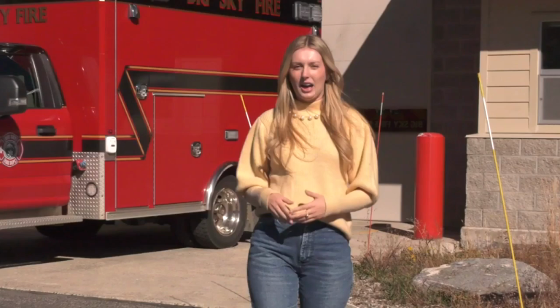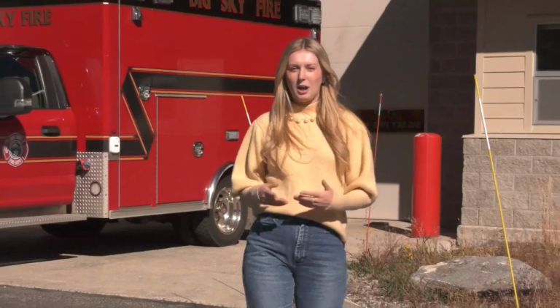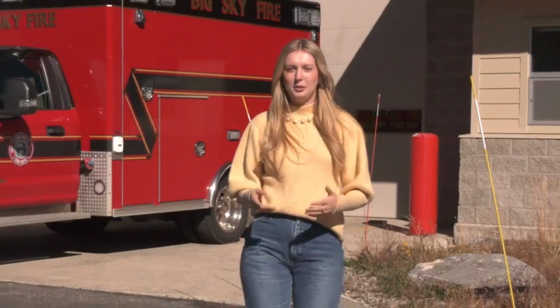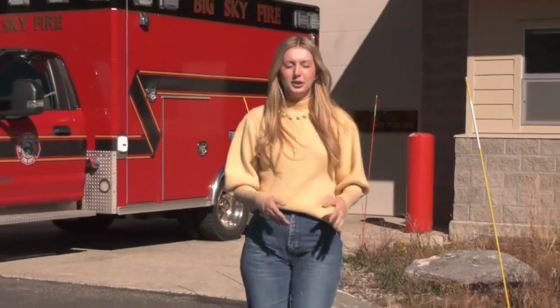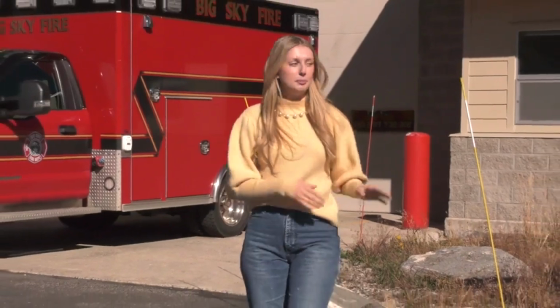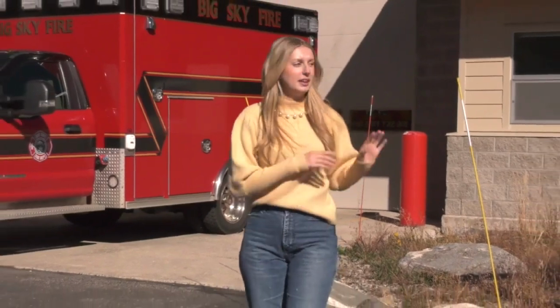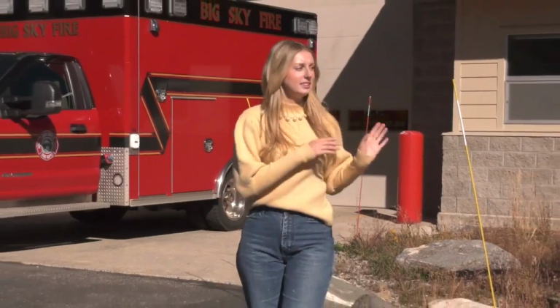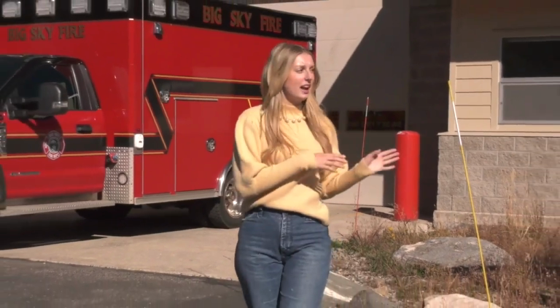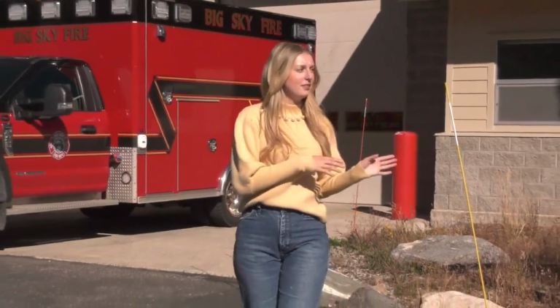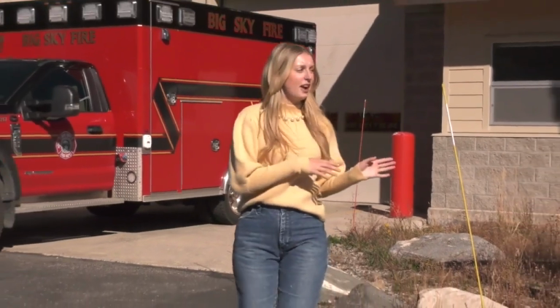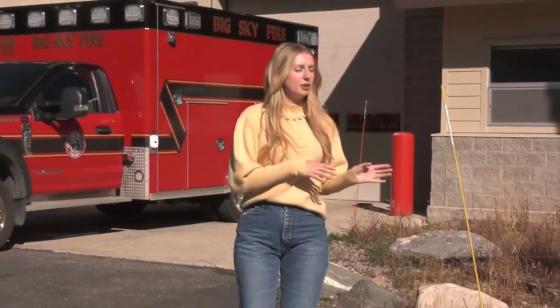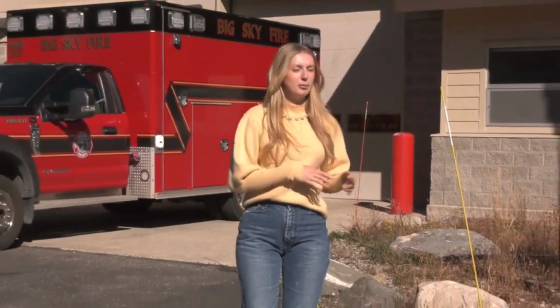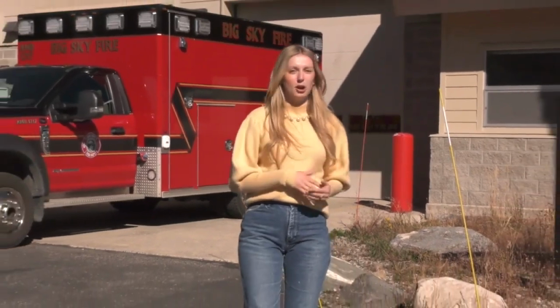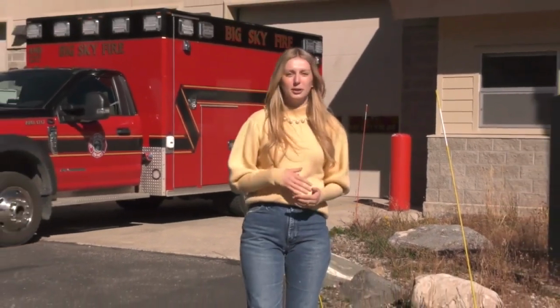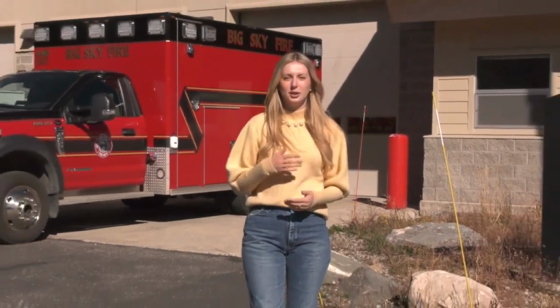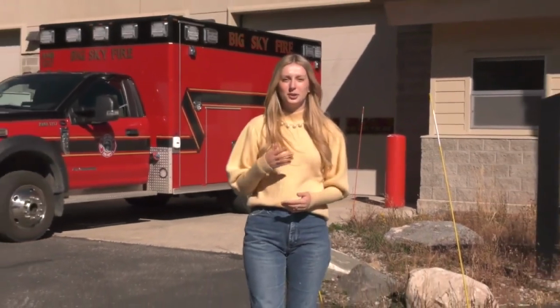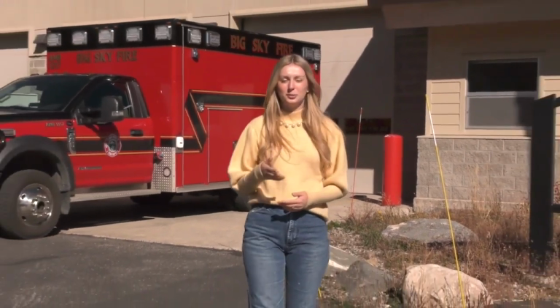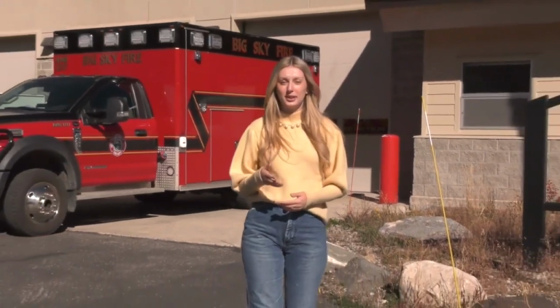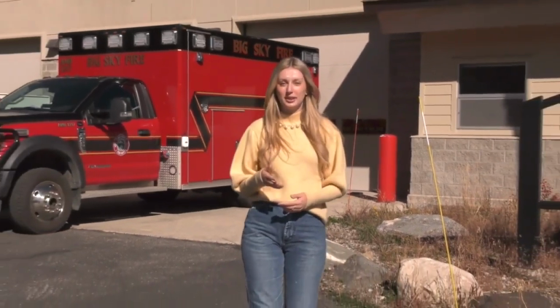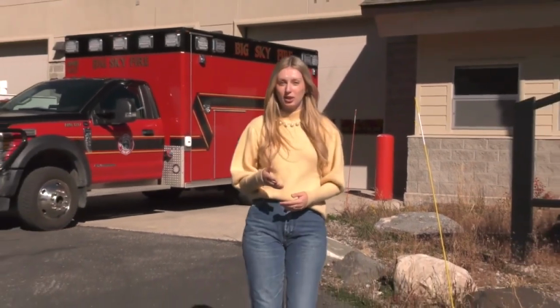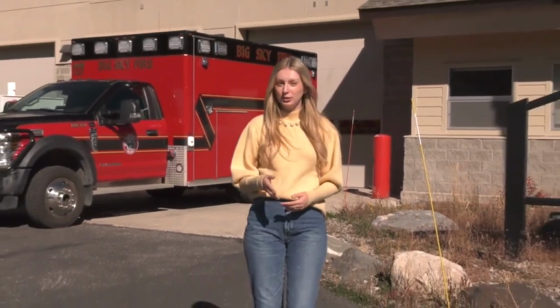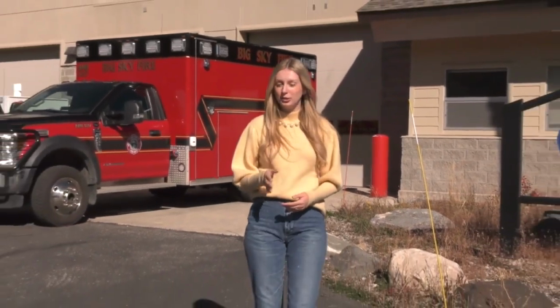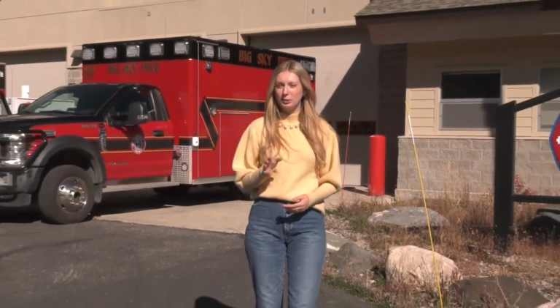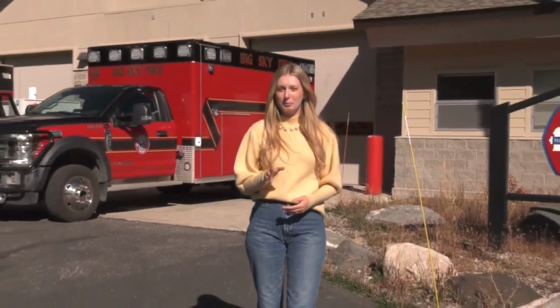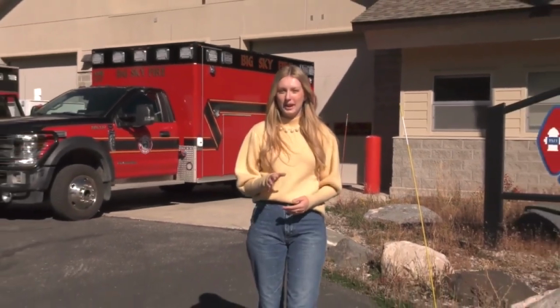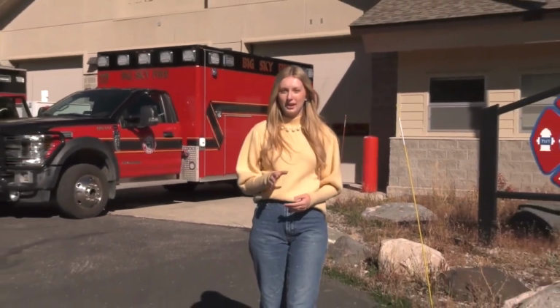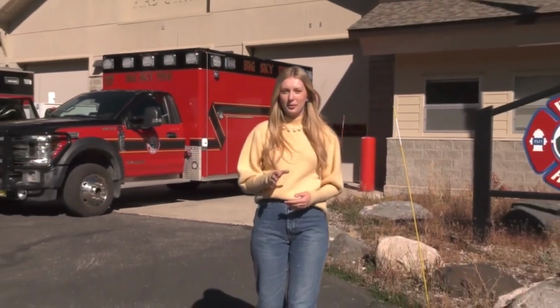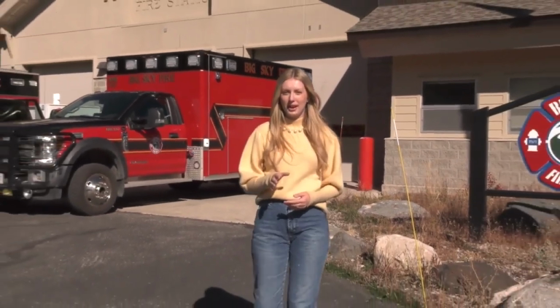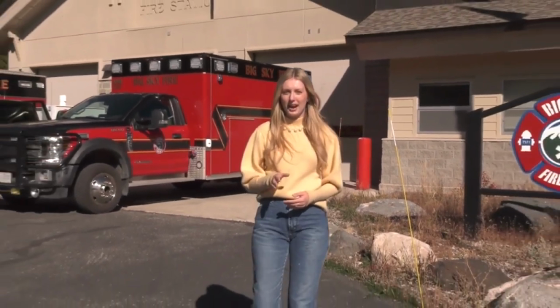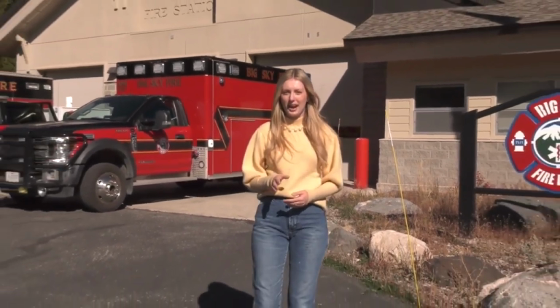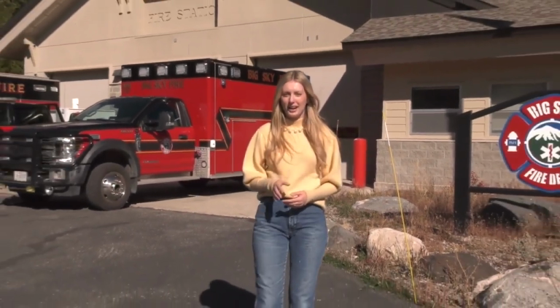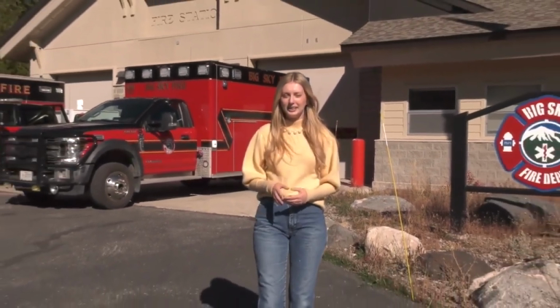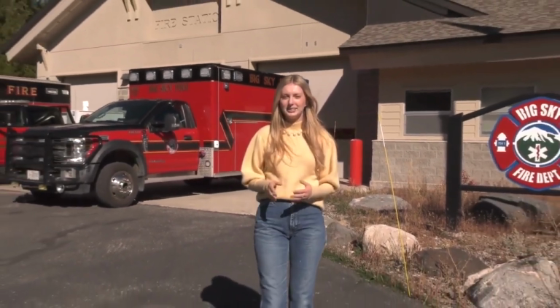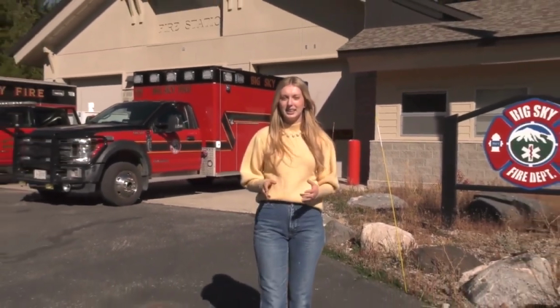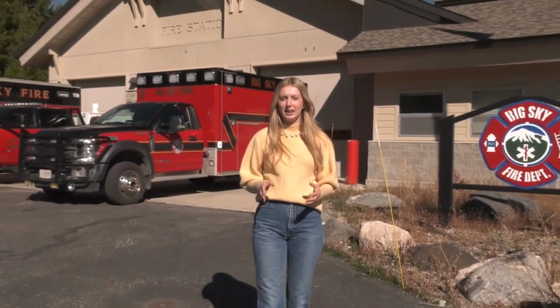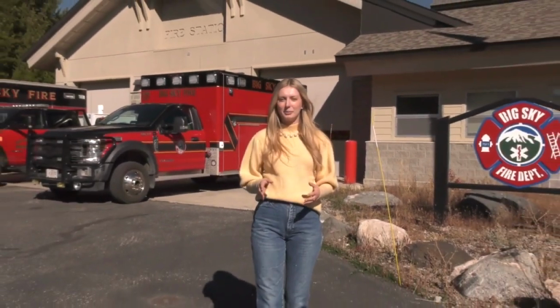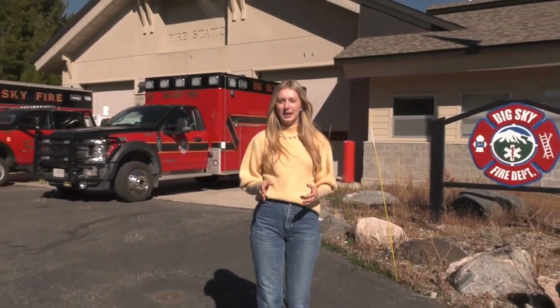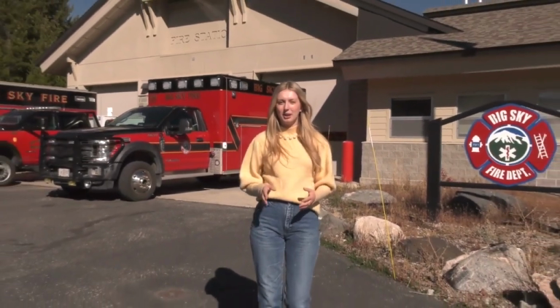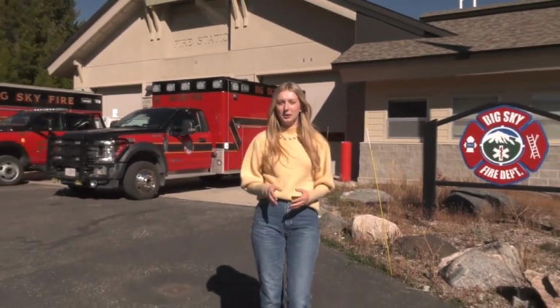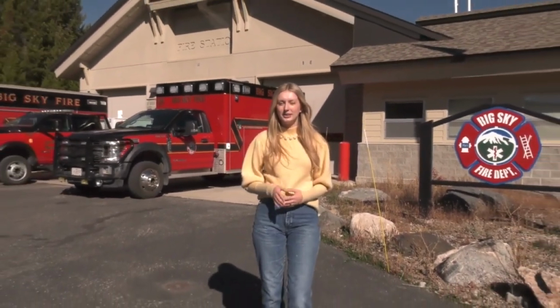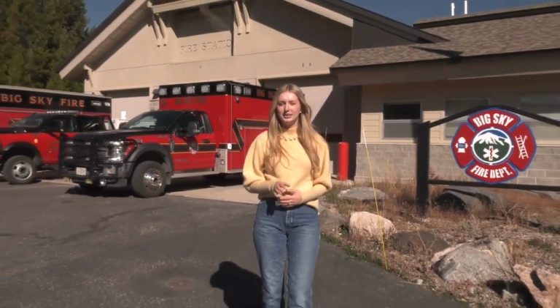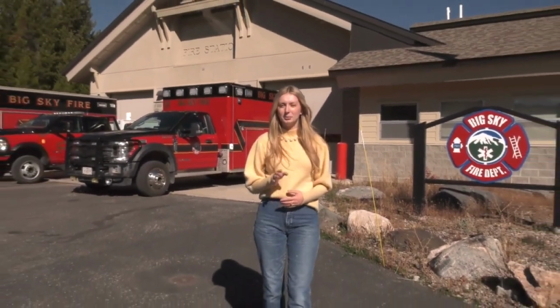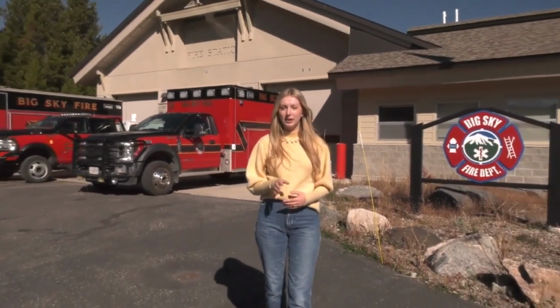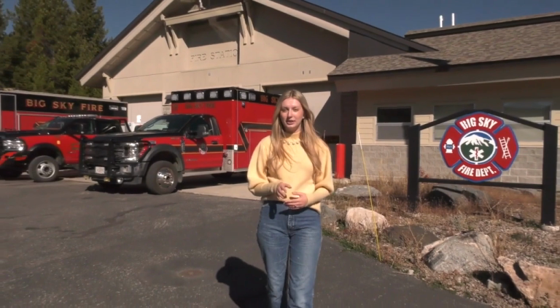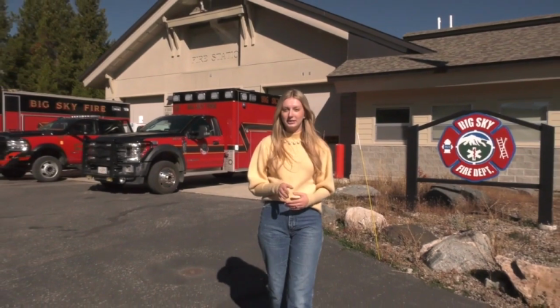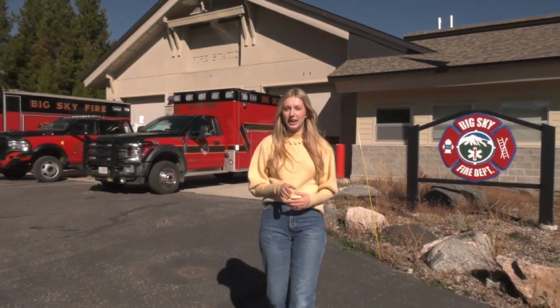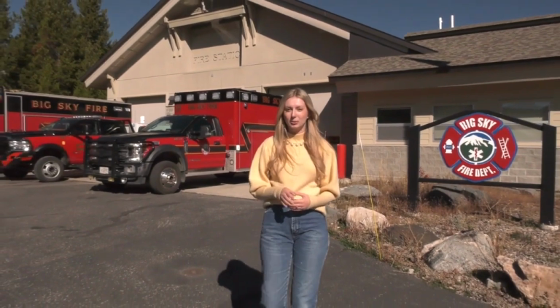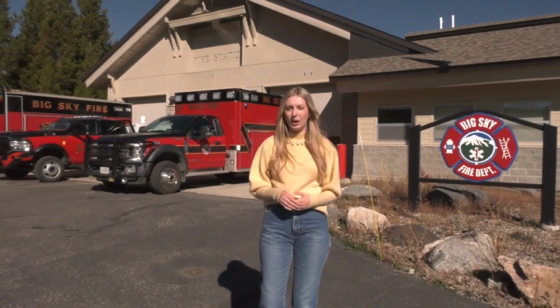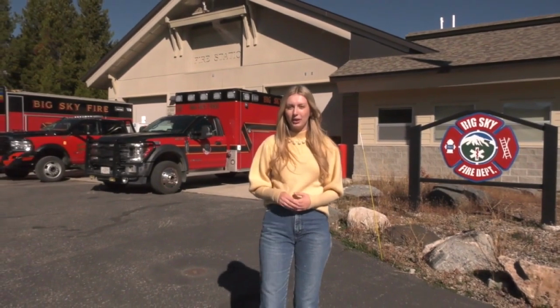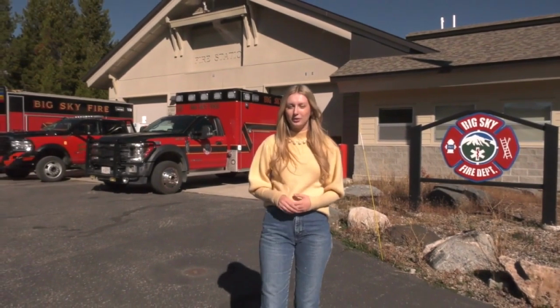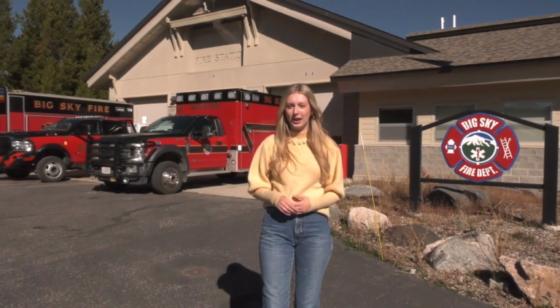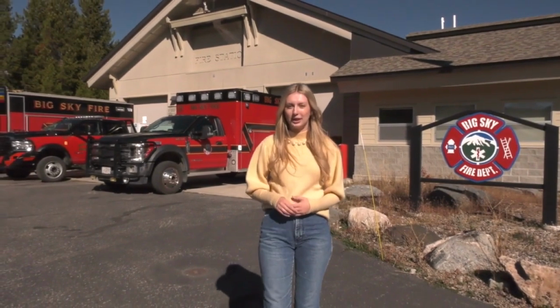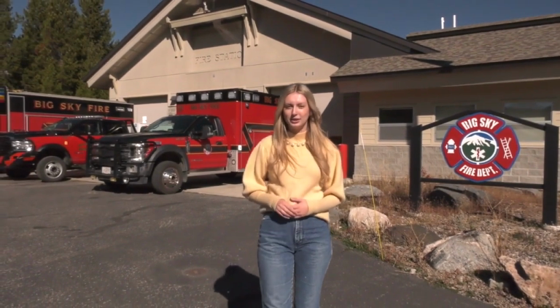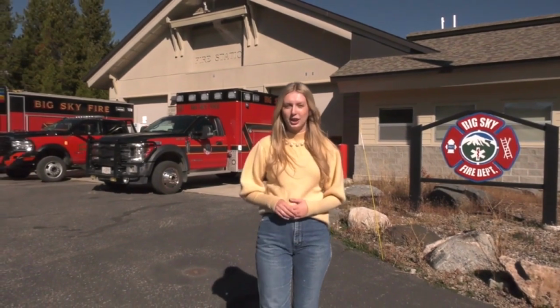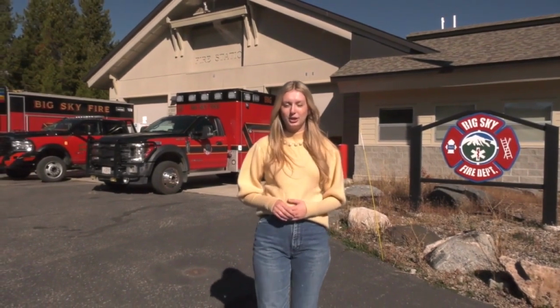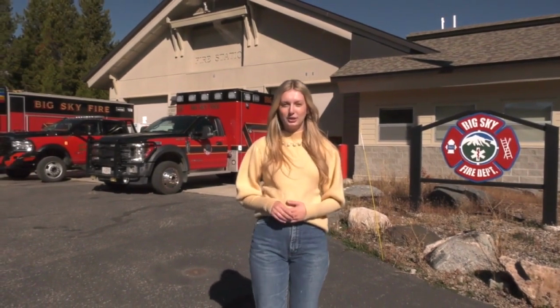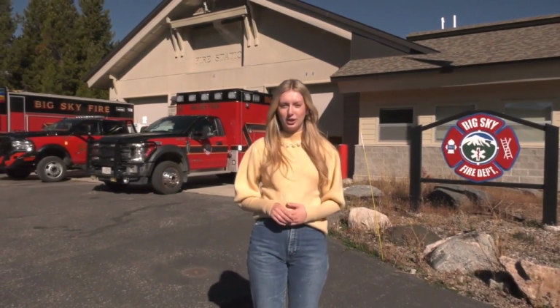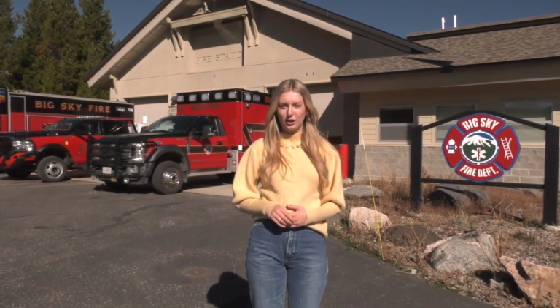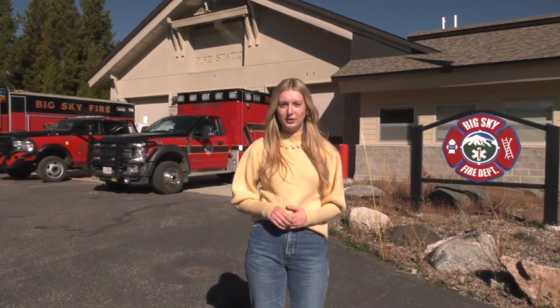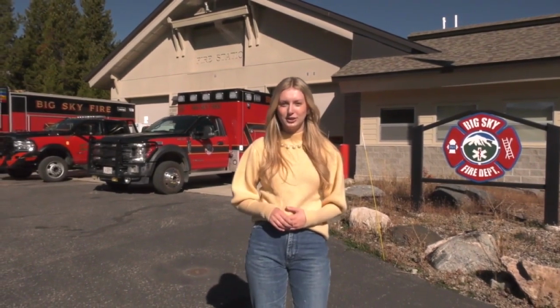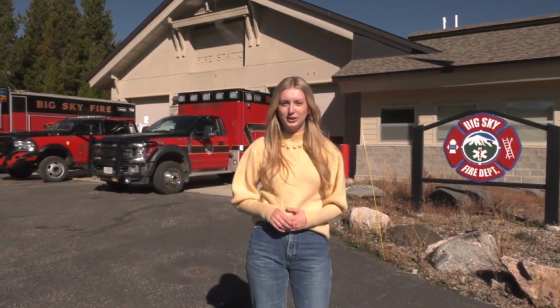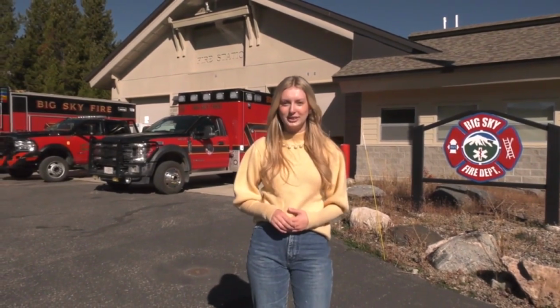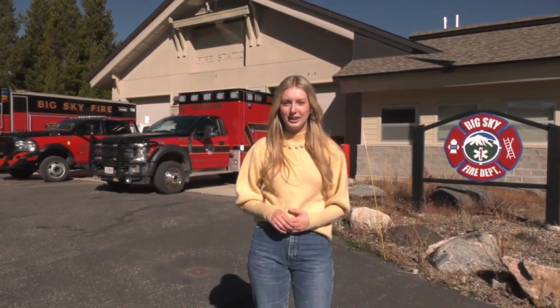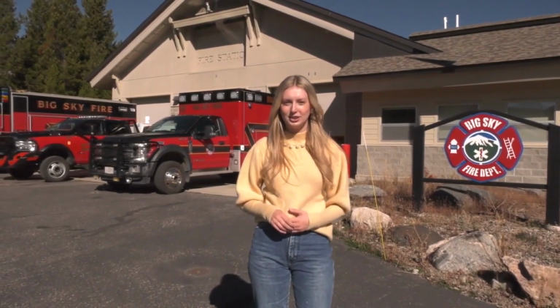I'm here at the Big Sky Fire Department, which is working closely with Pano AI to set up cameras to better detect wildfires using artificial intelligence.